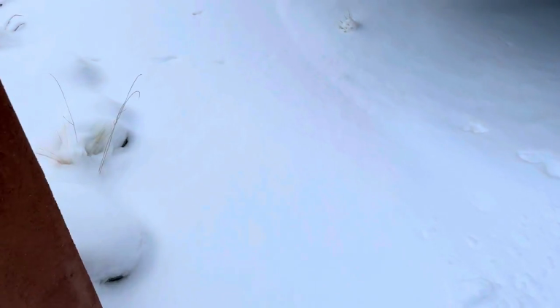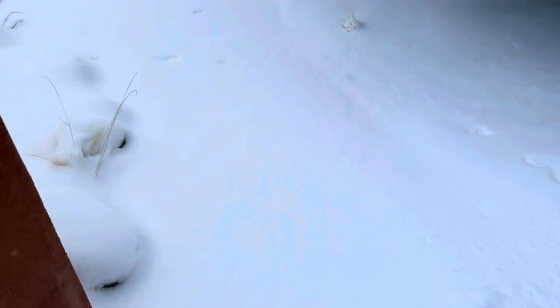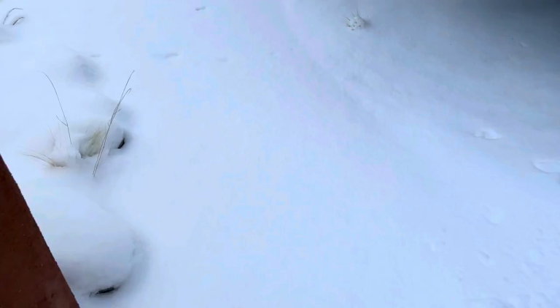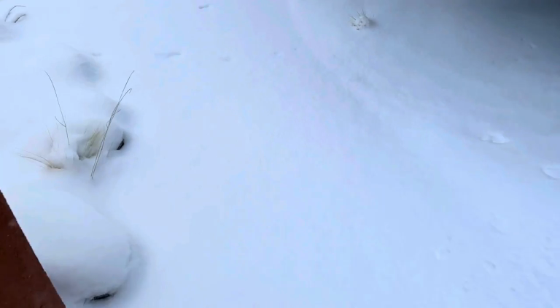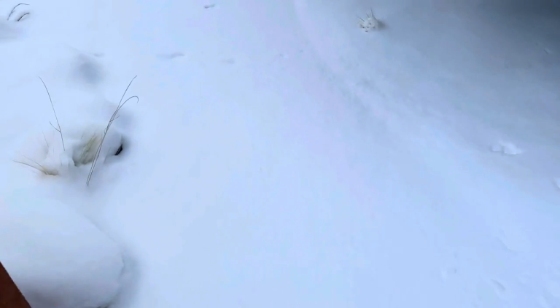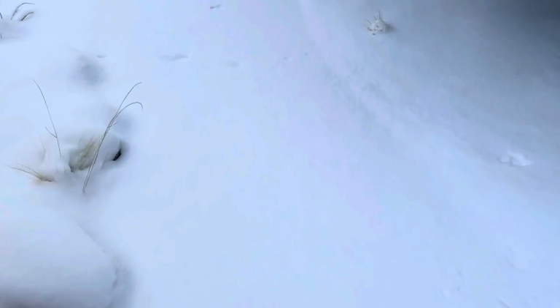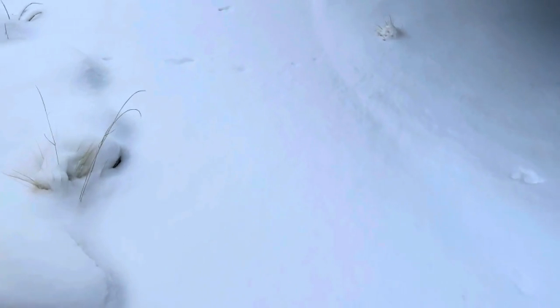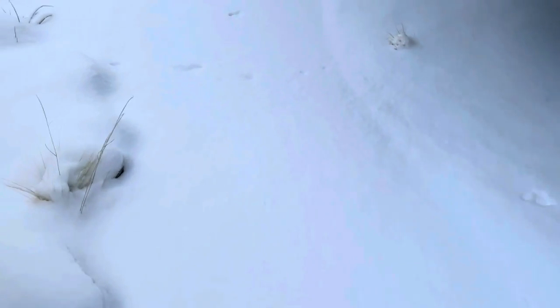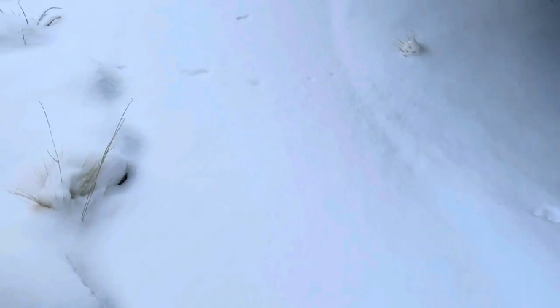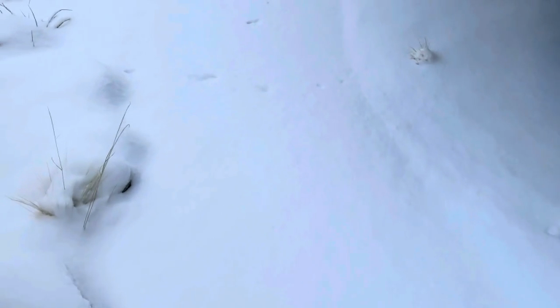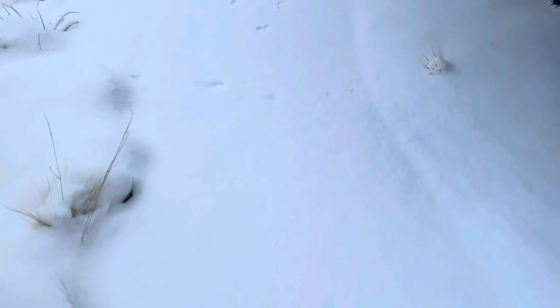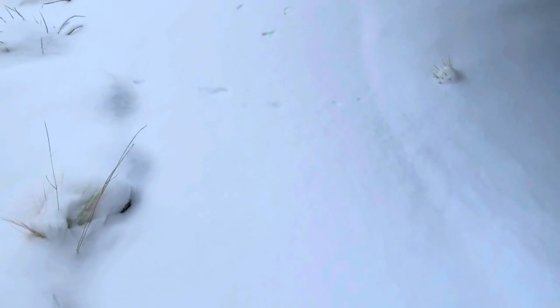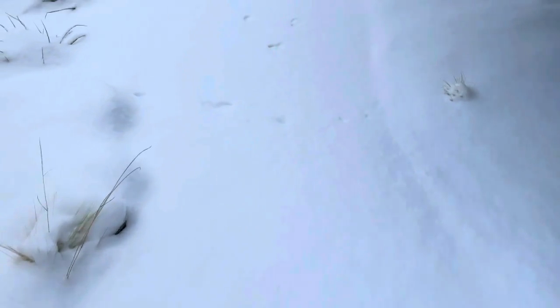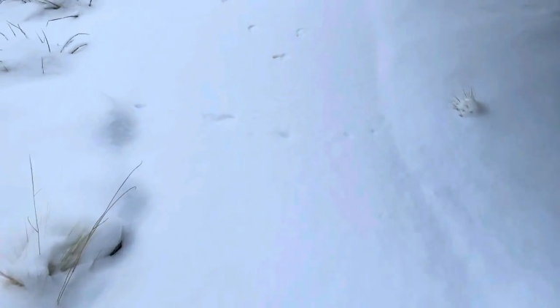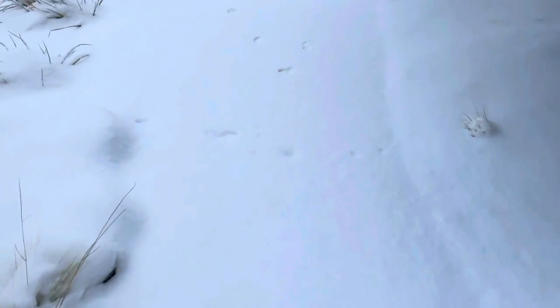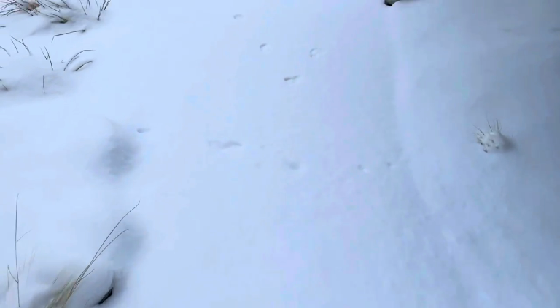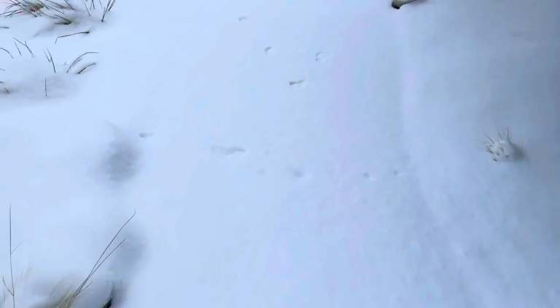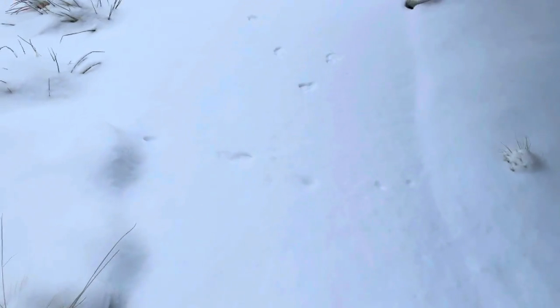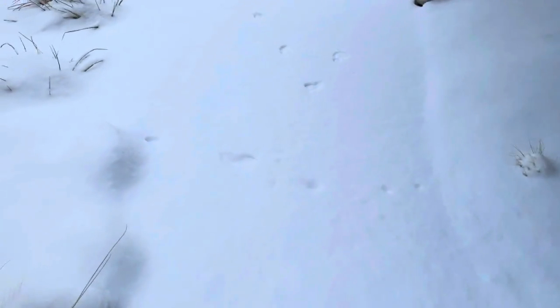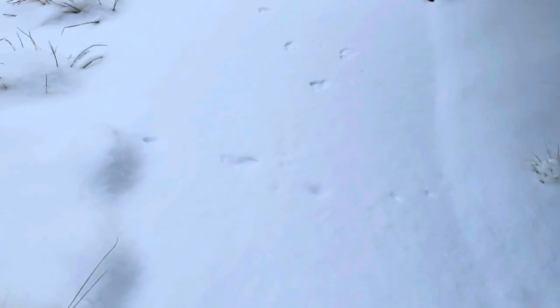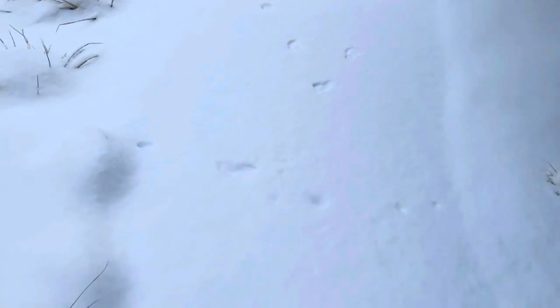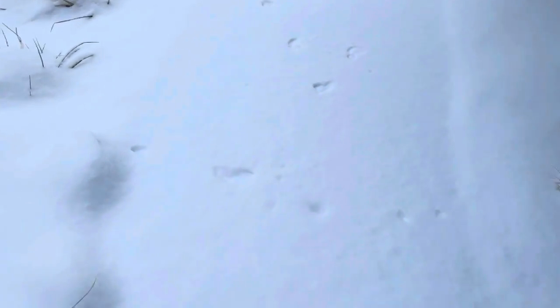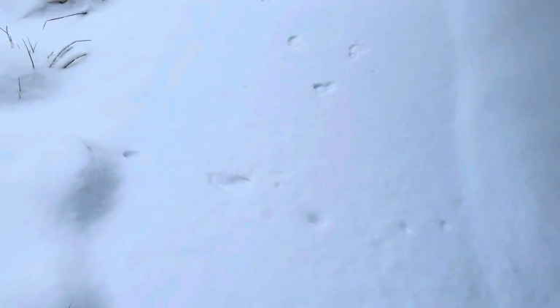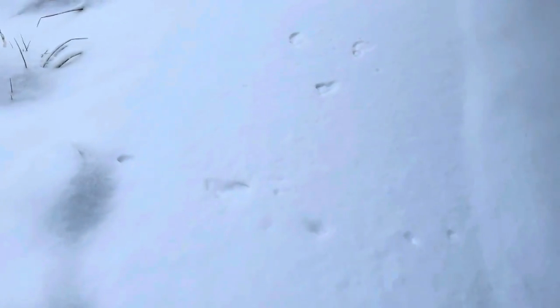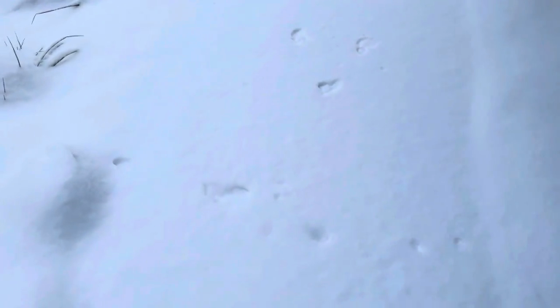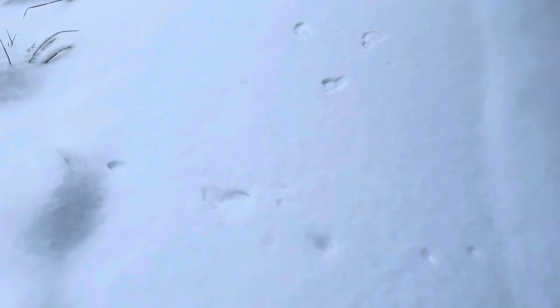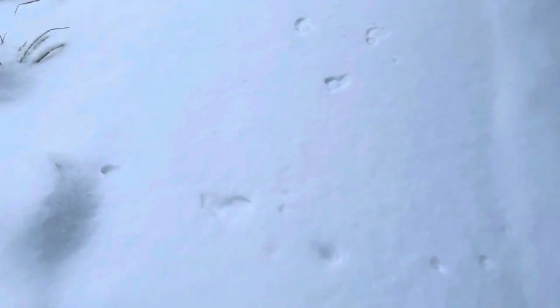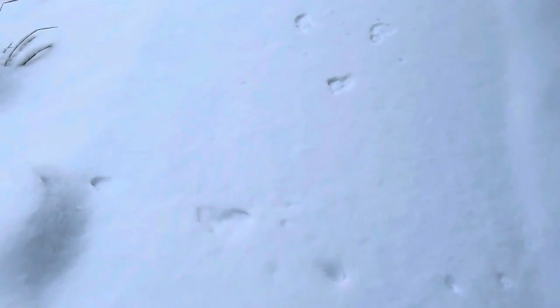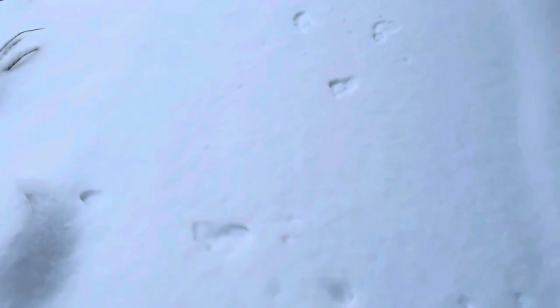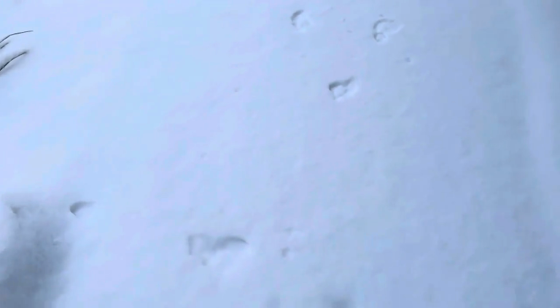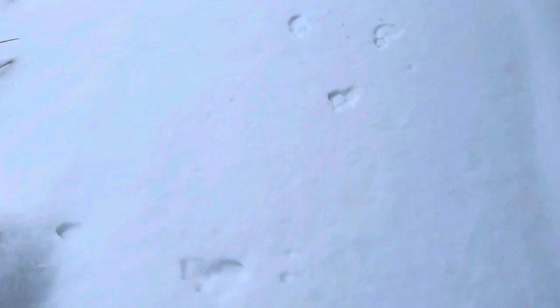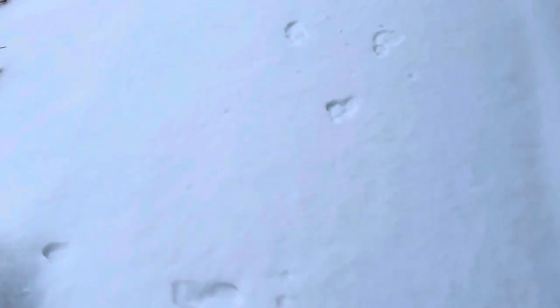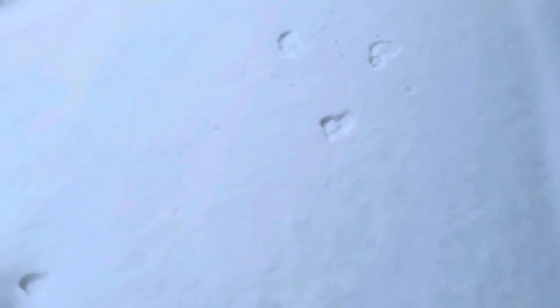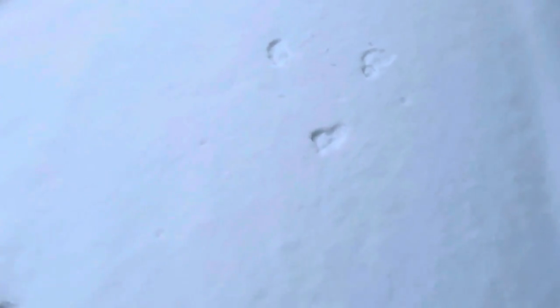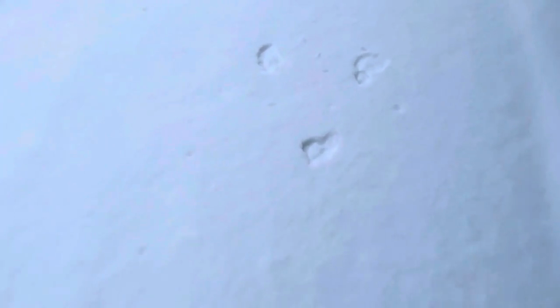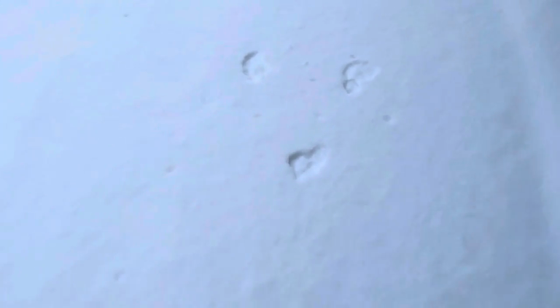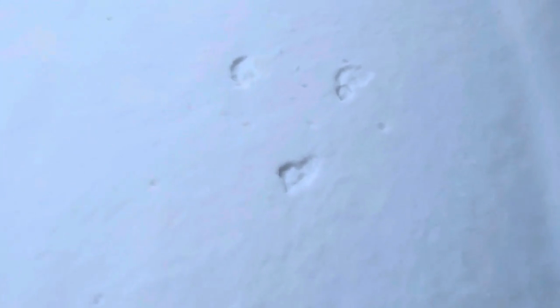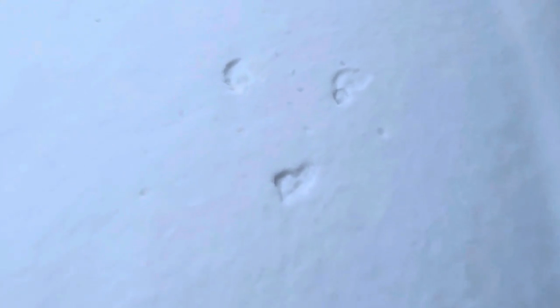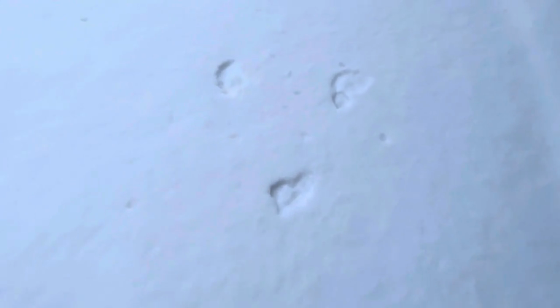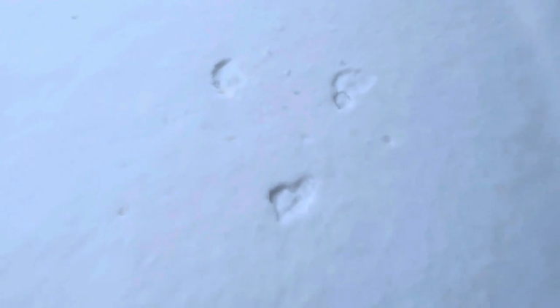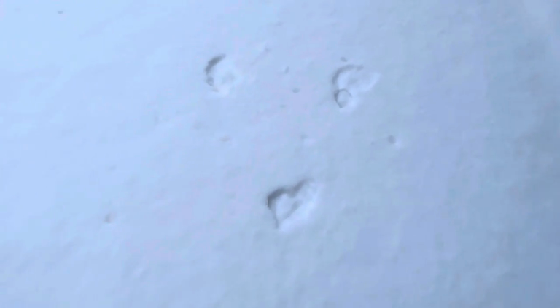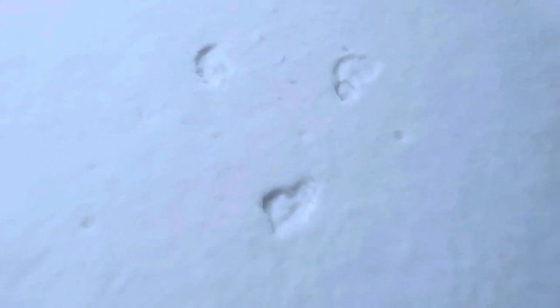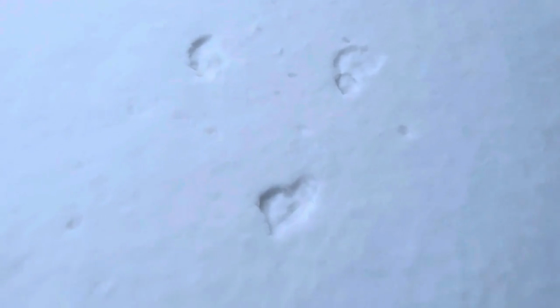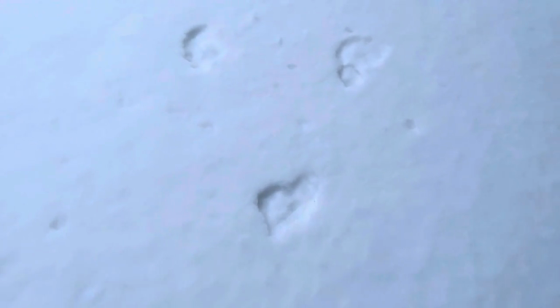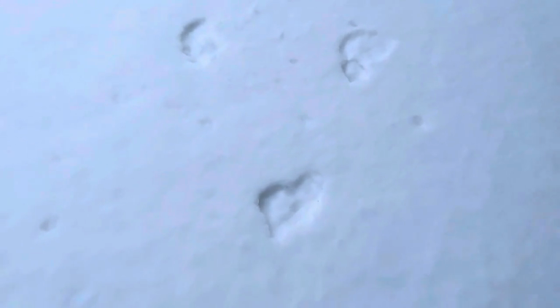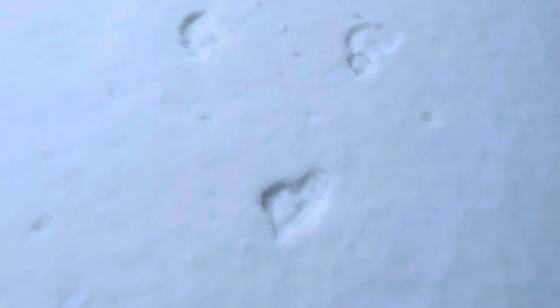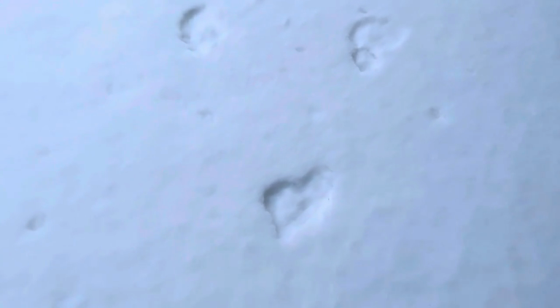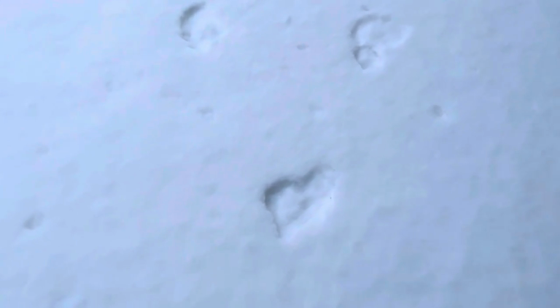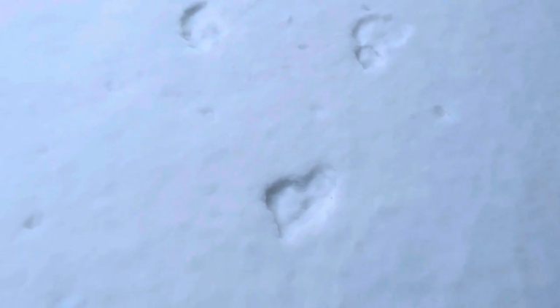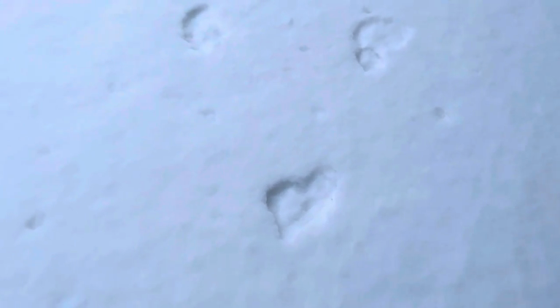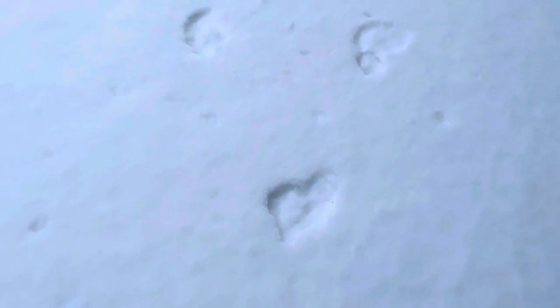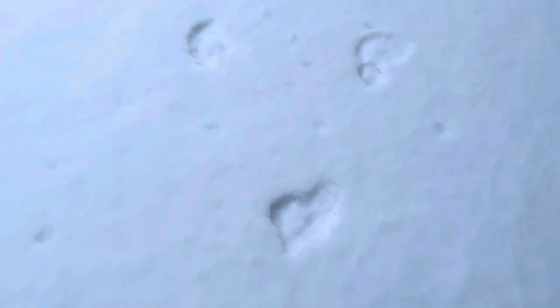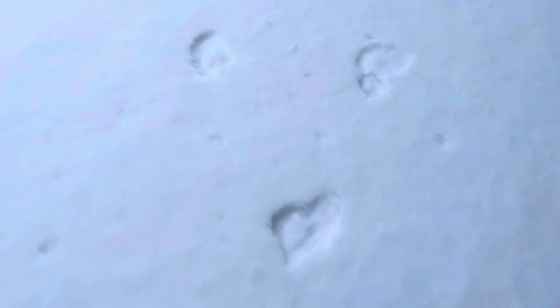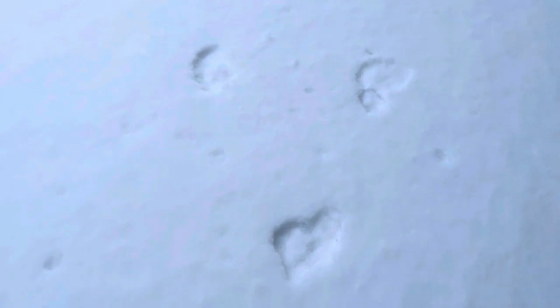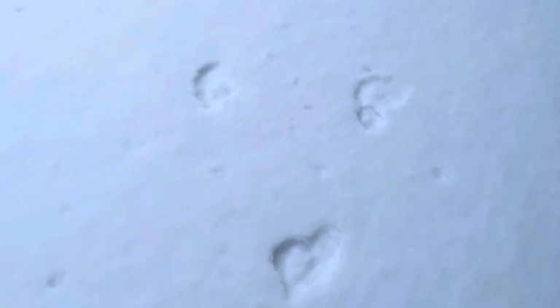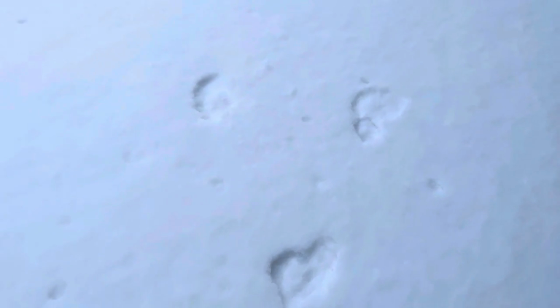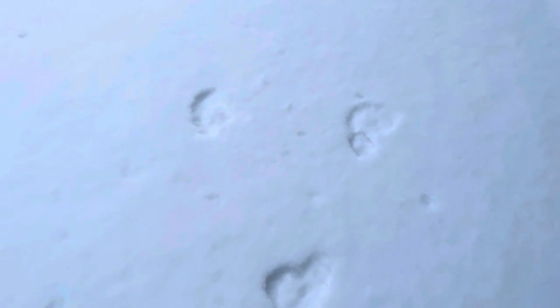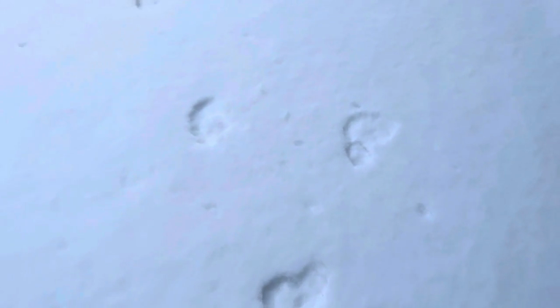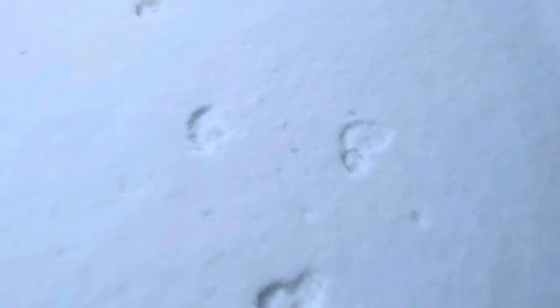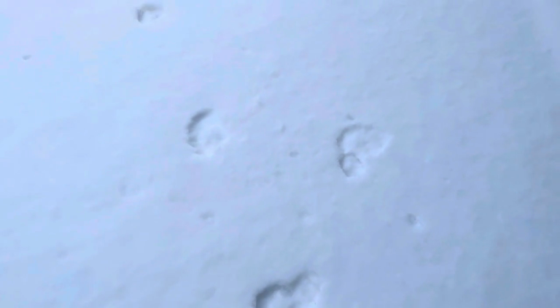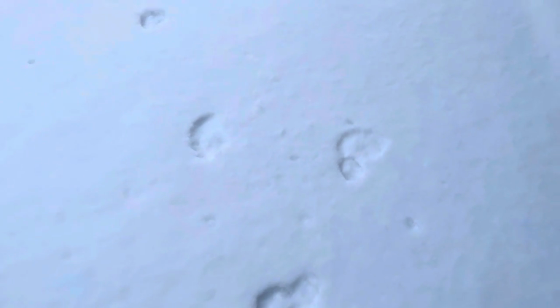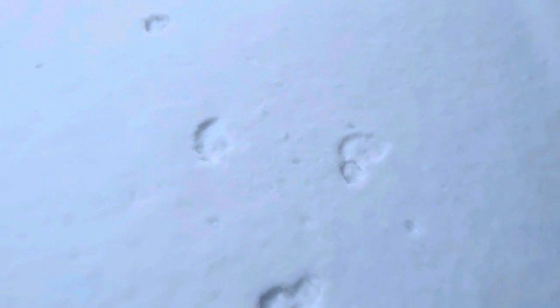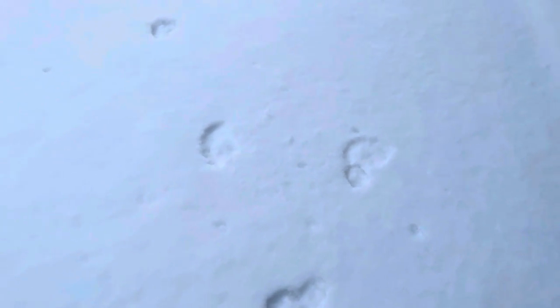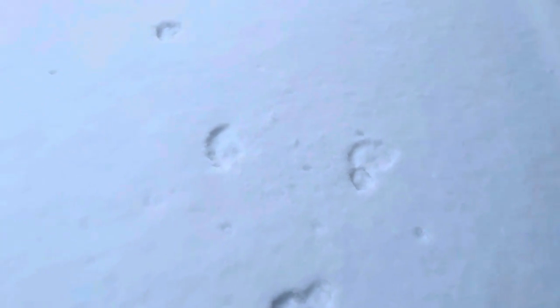Something's already been out here. I don't know what kind of prints those are.